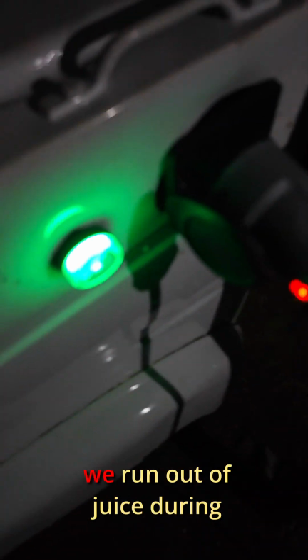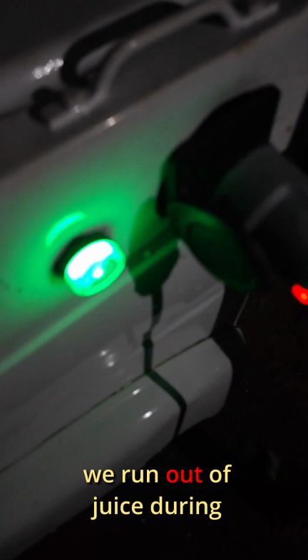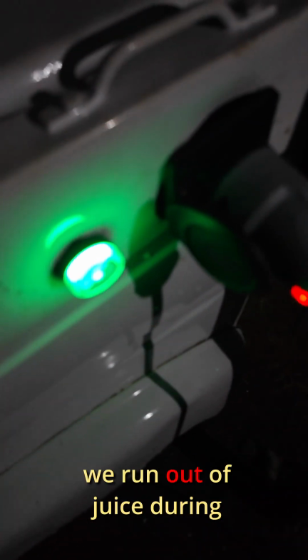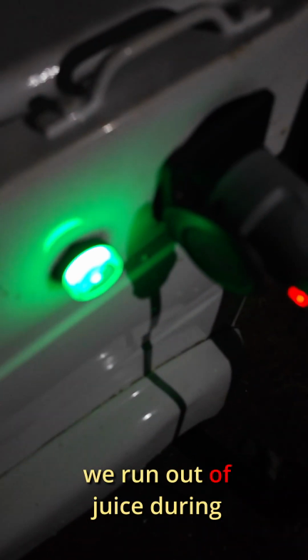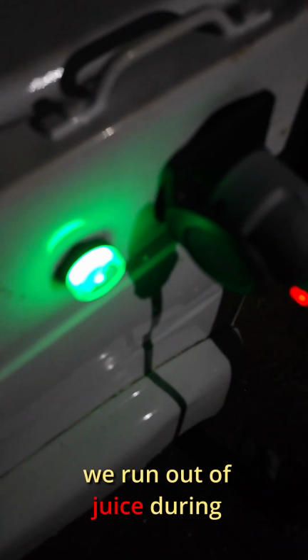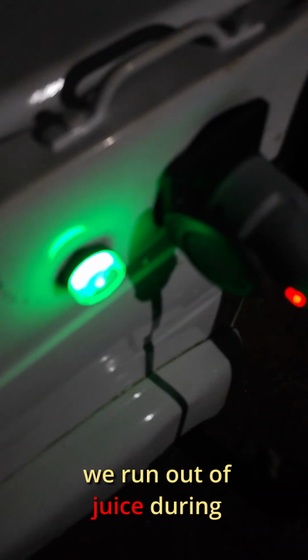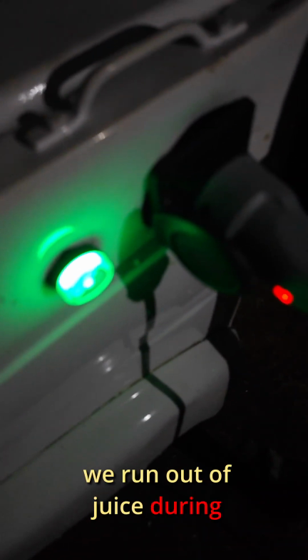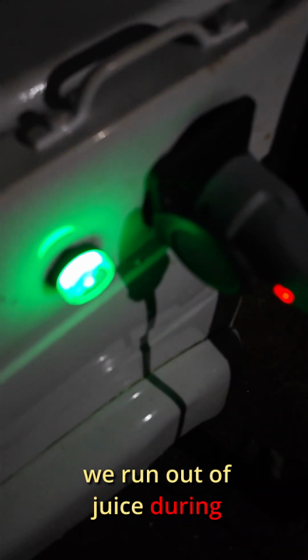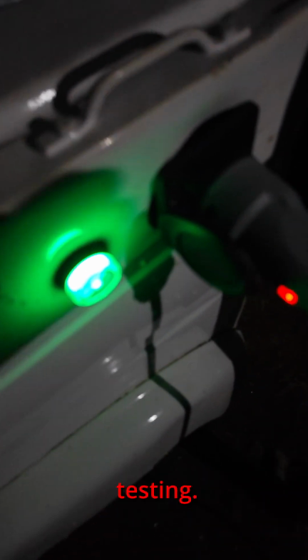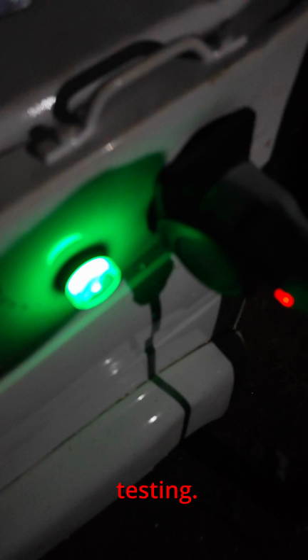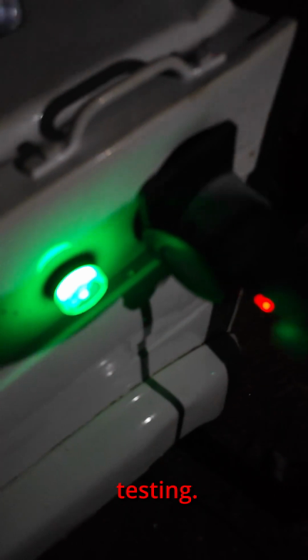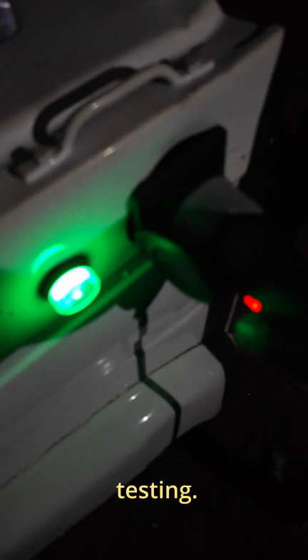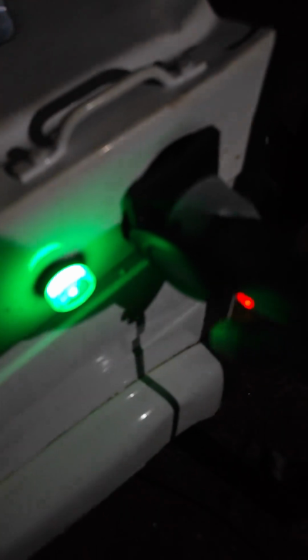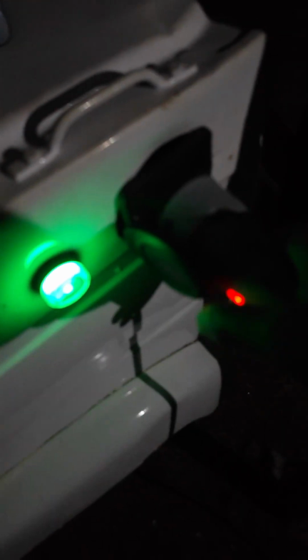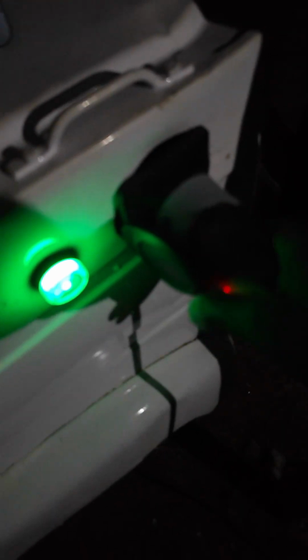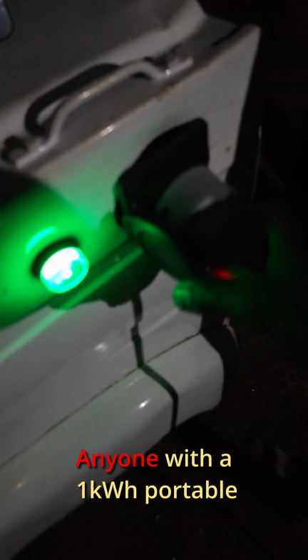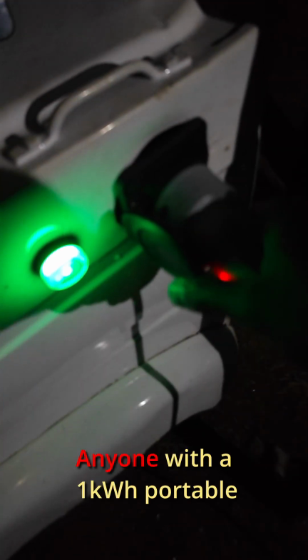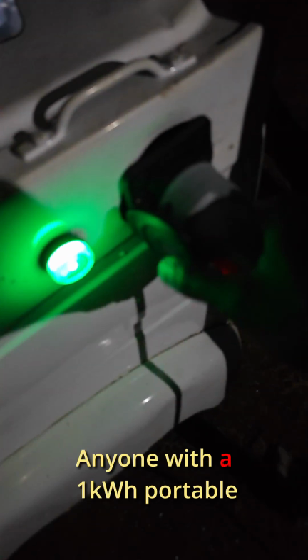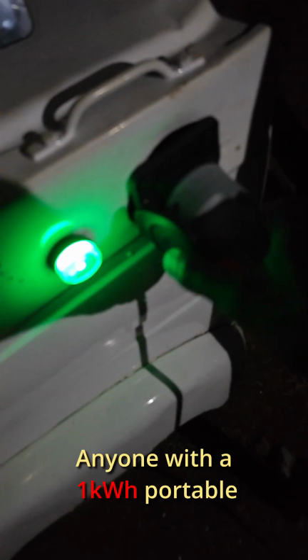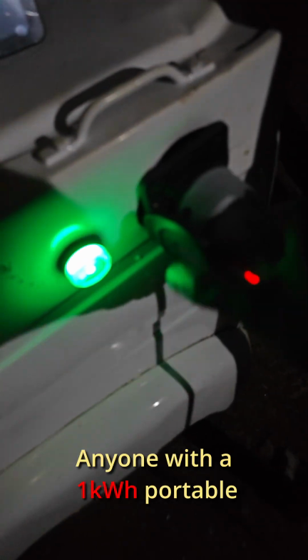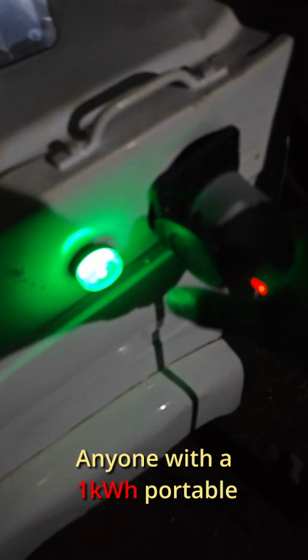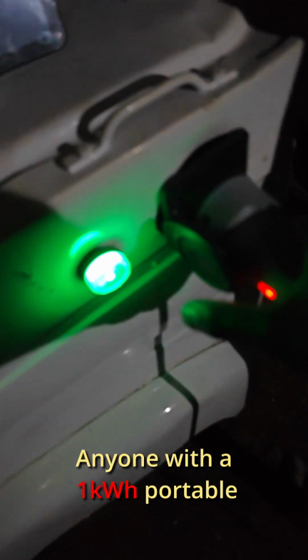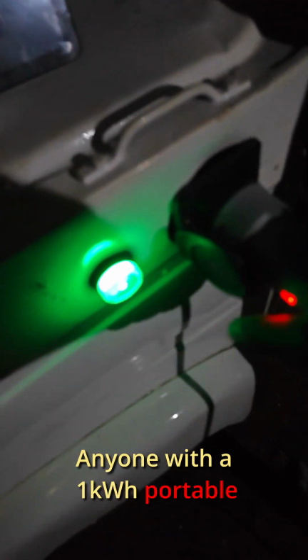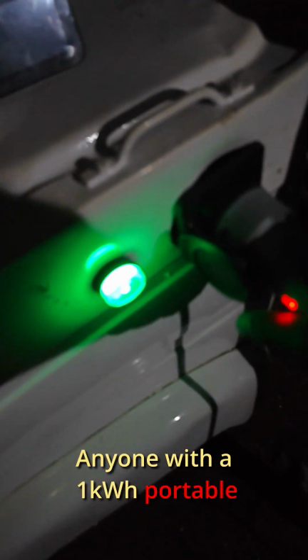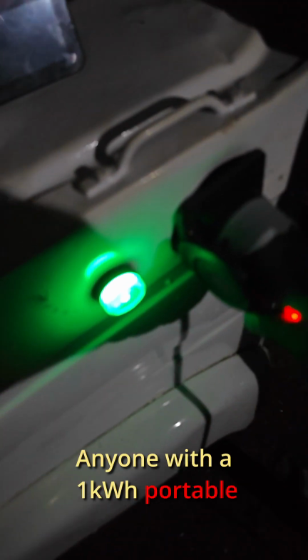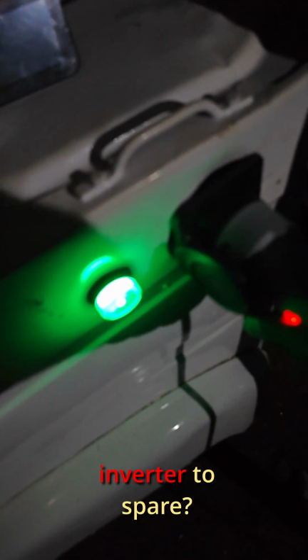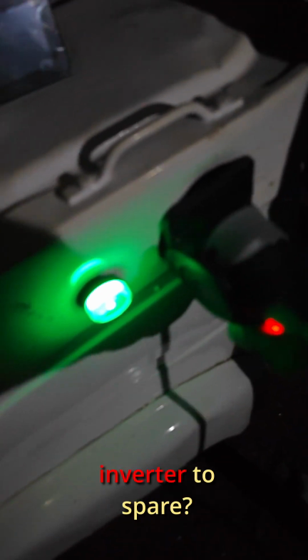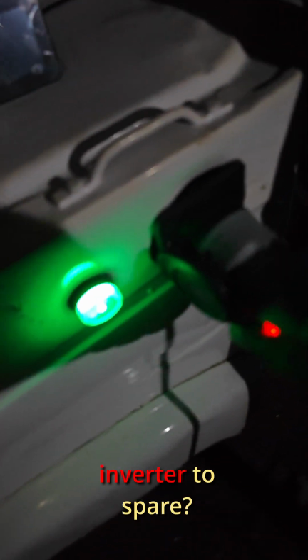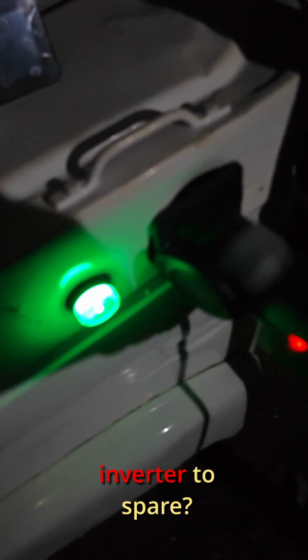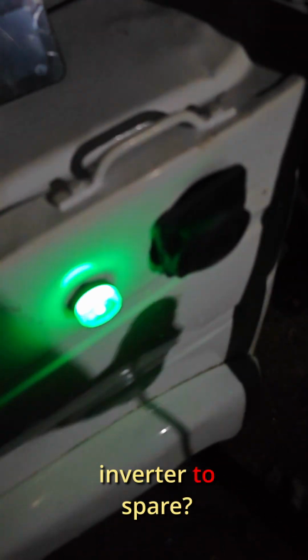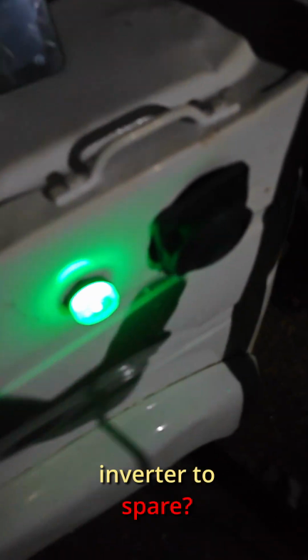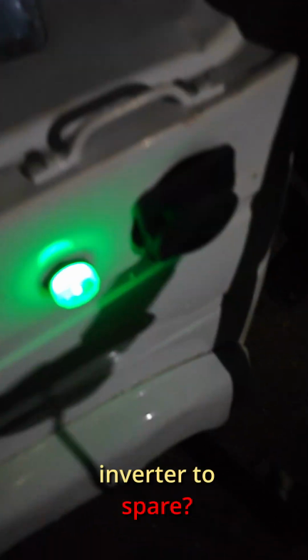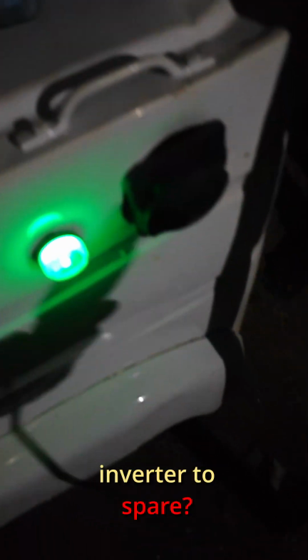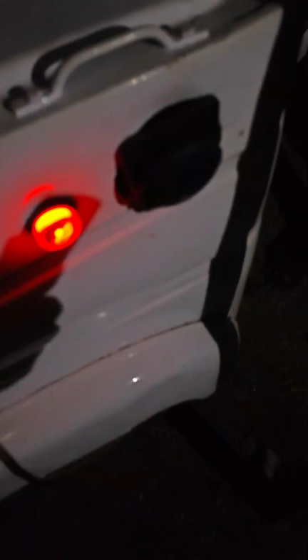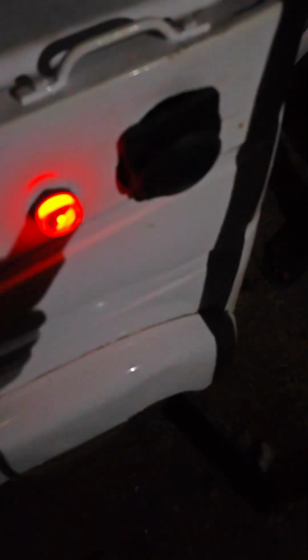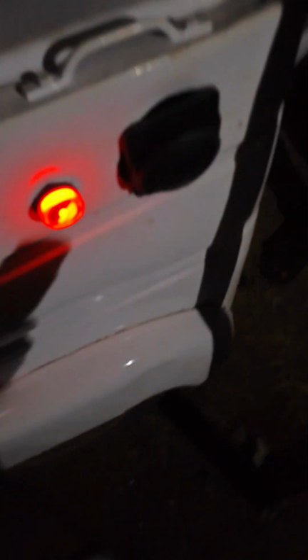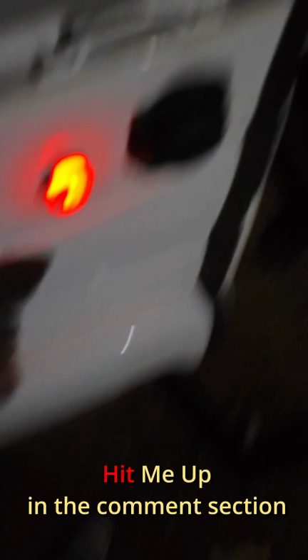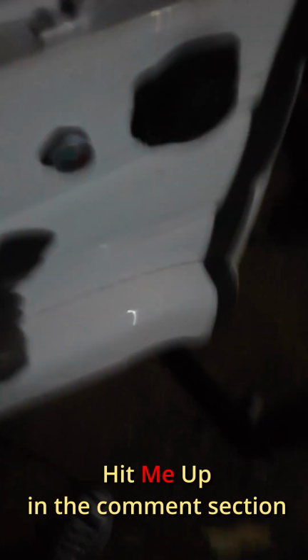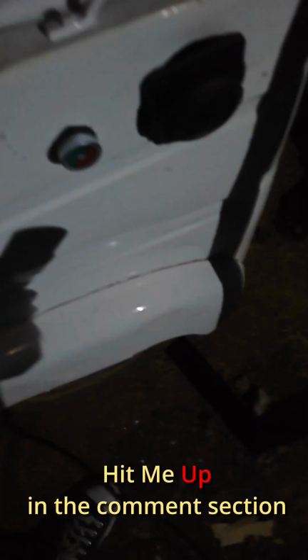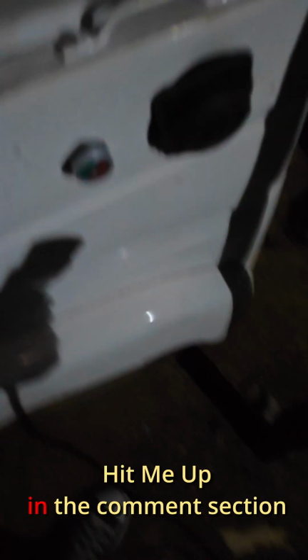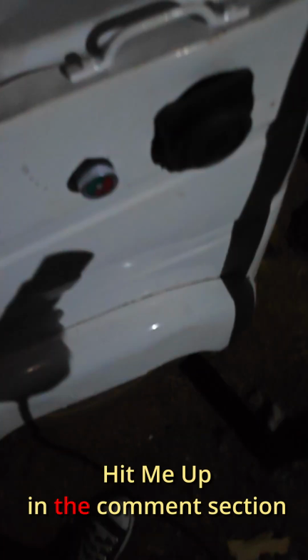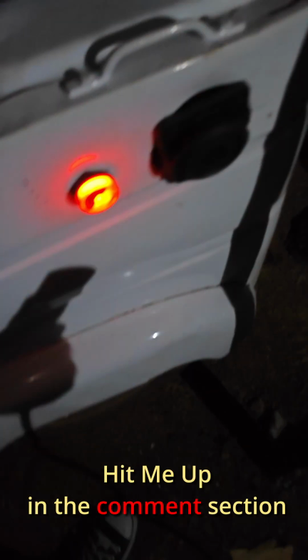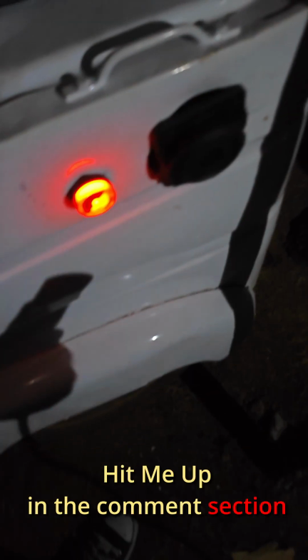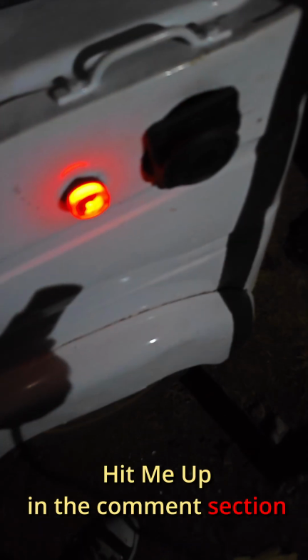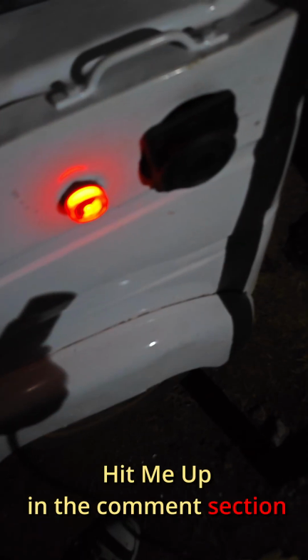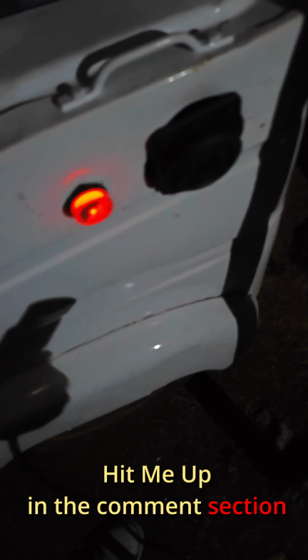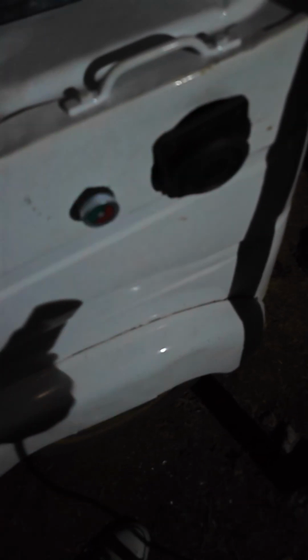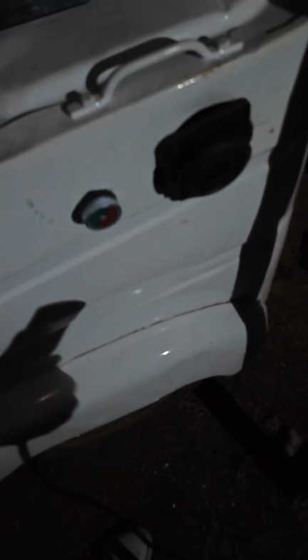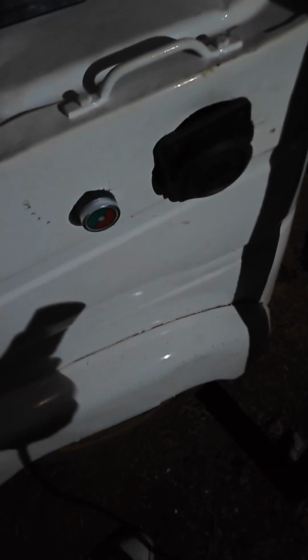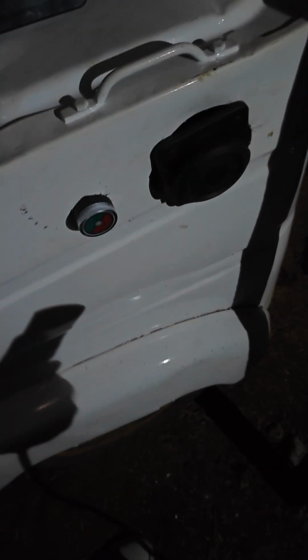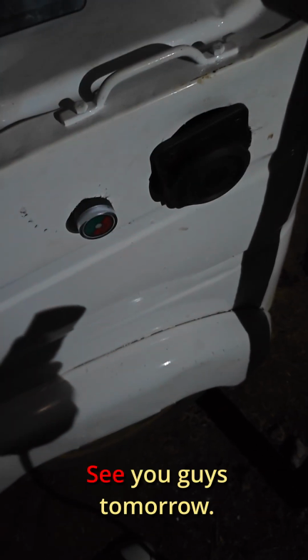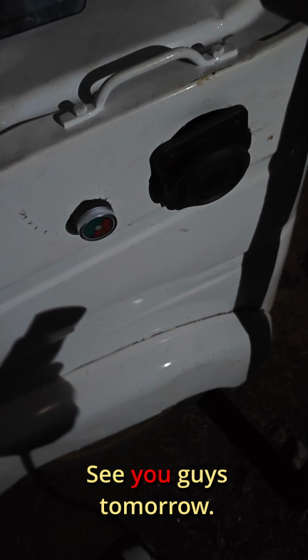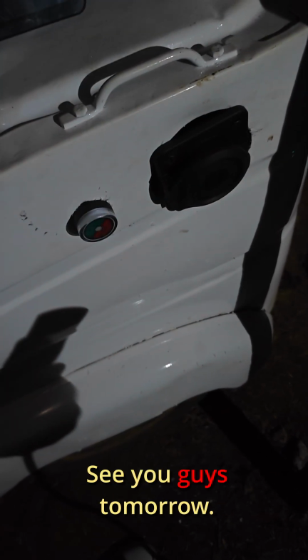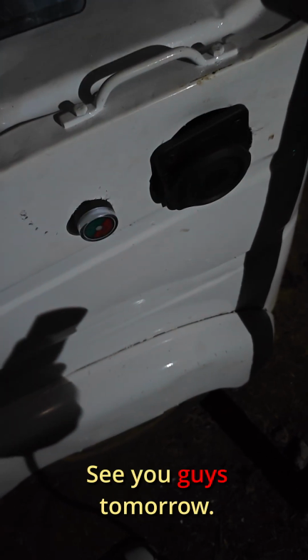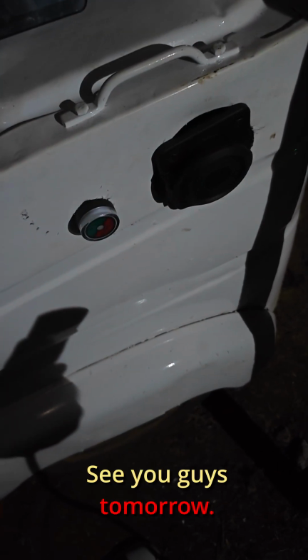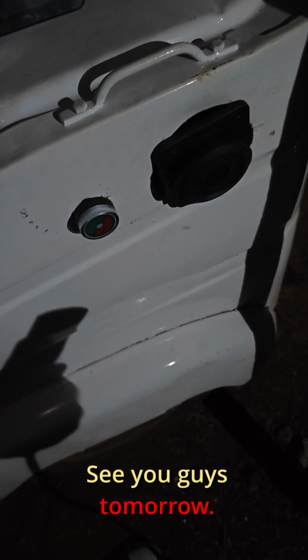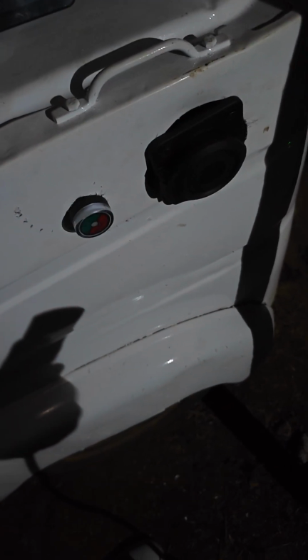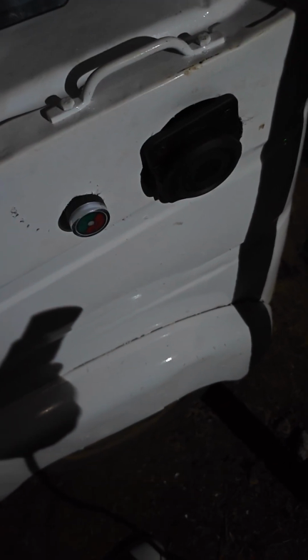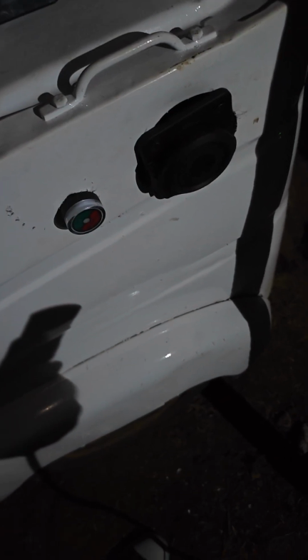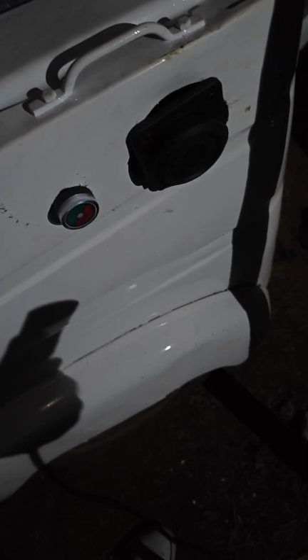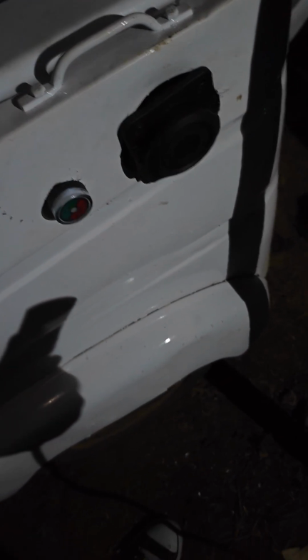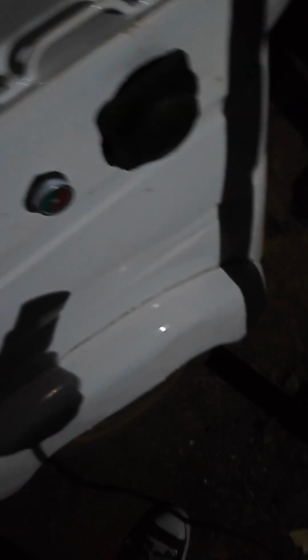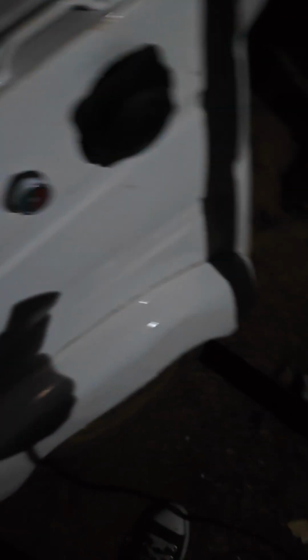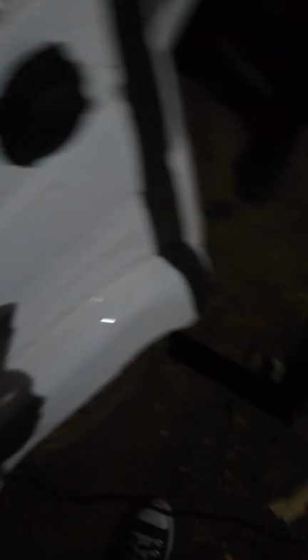I might need to get a small inverter to charge on the go in case we run out of juice during testing — something like a one-kilowatt portable unit. Leave your thoughts in the comments. See you guys tomorrow, bye!